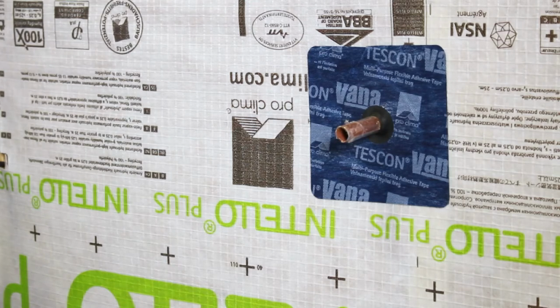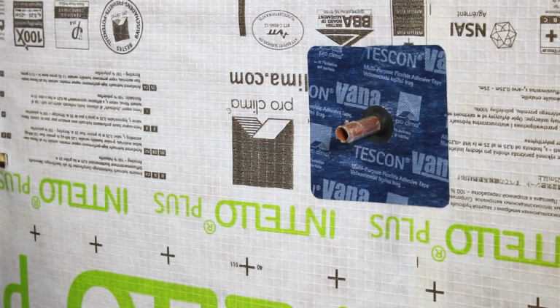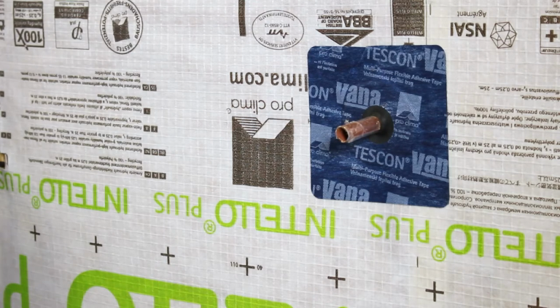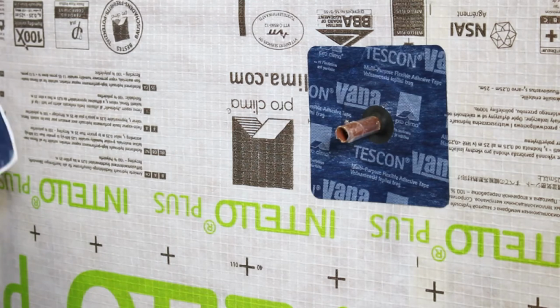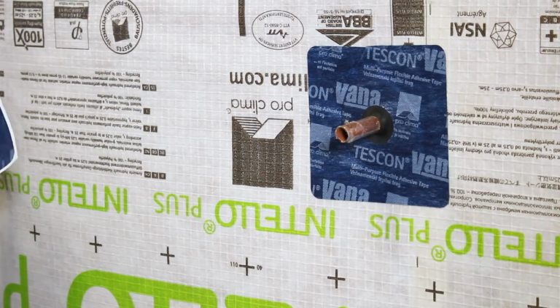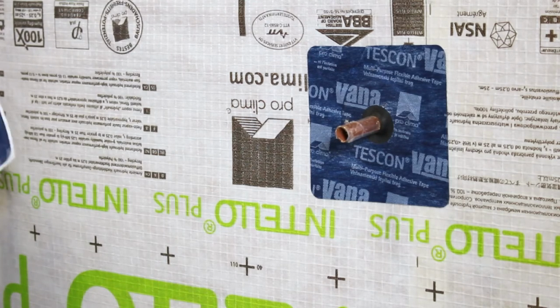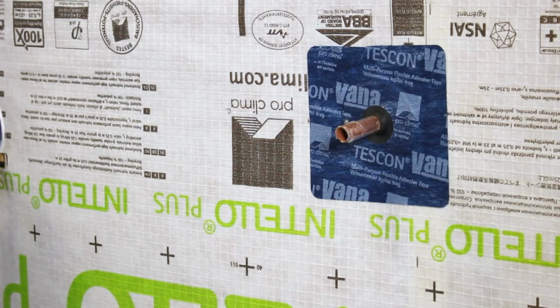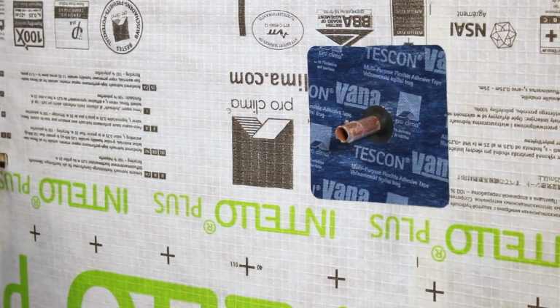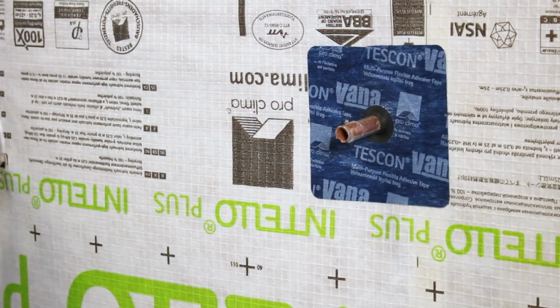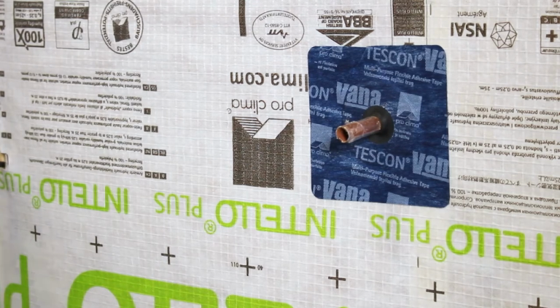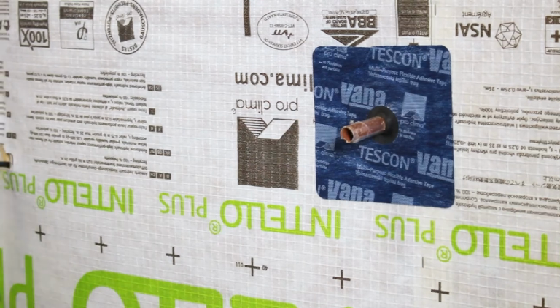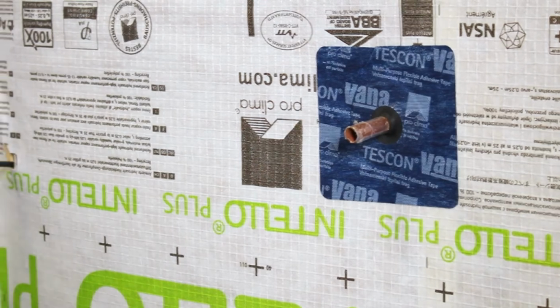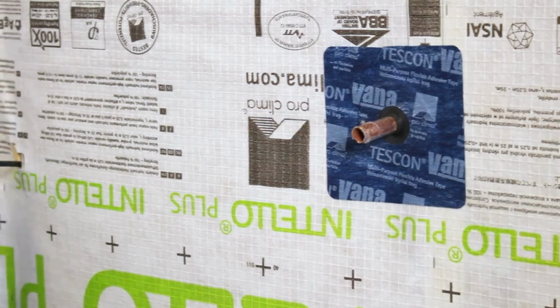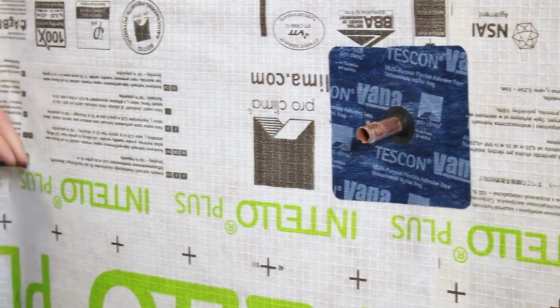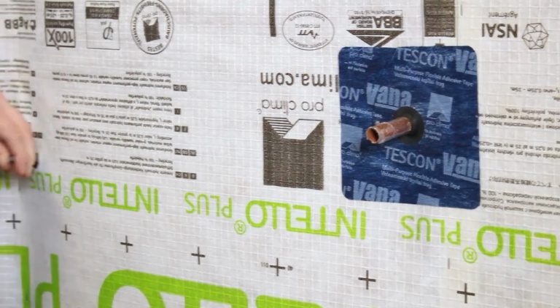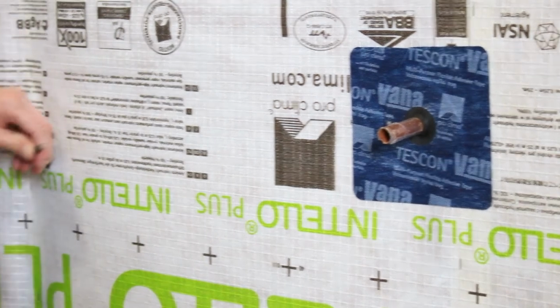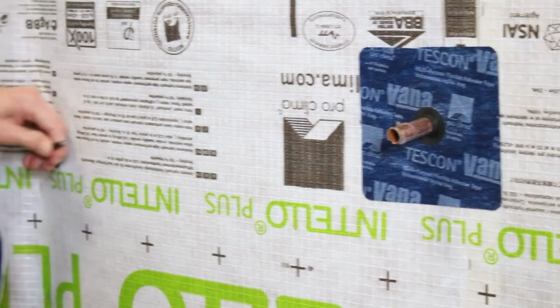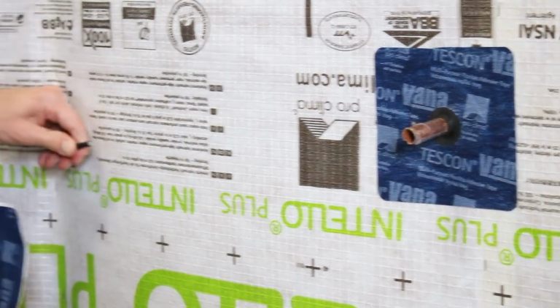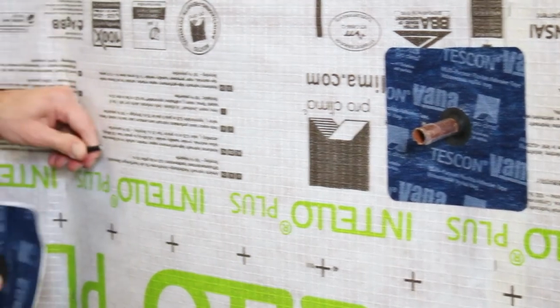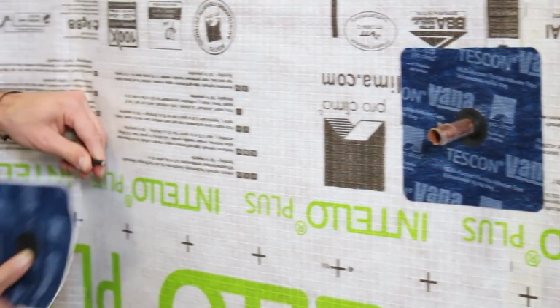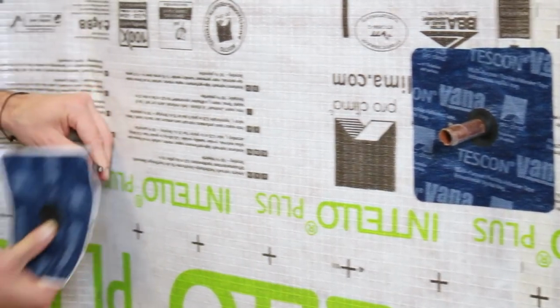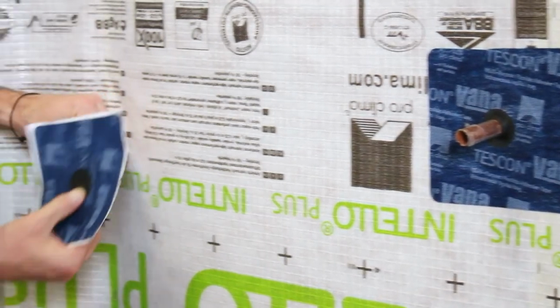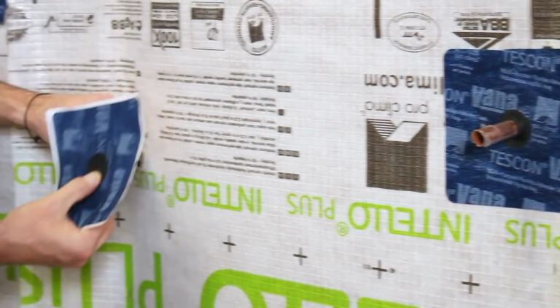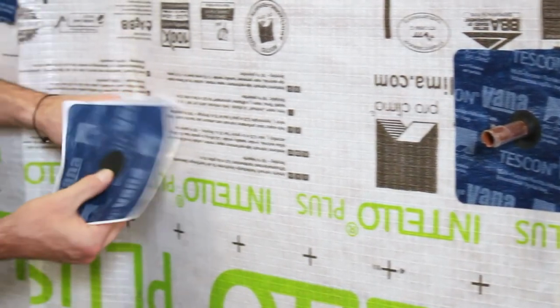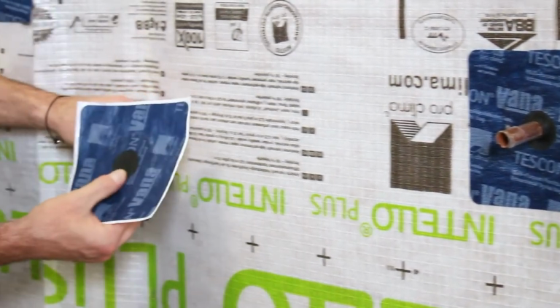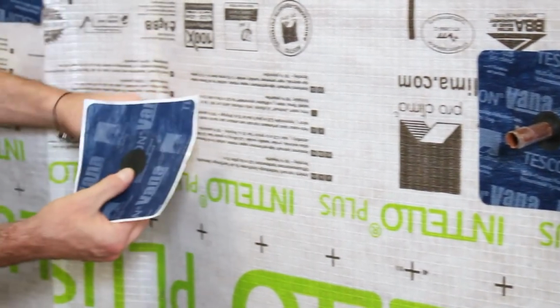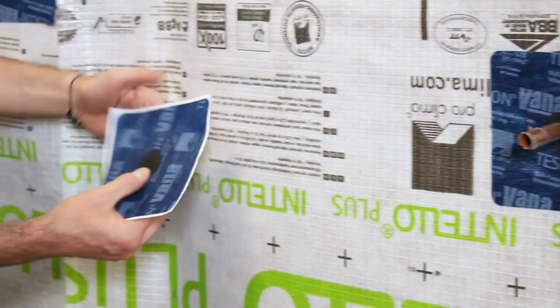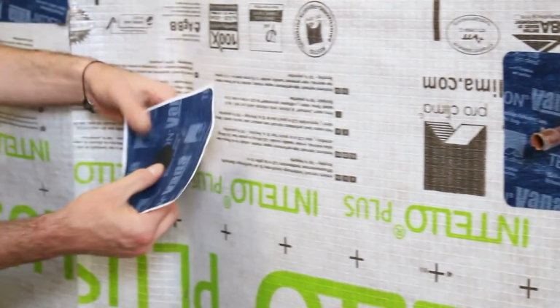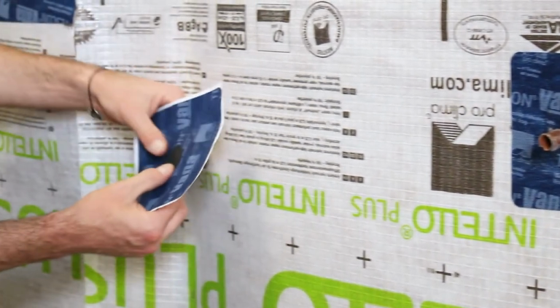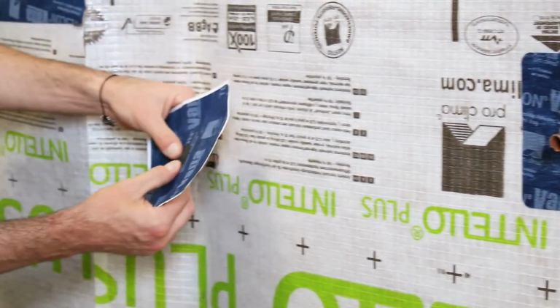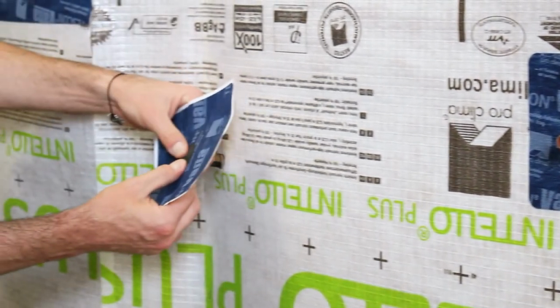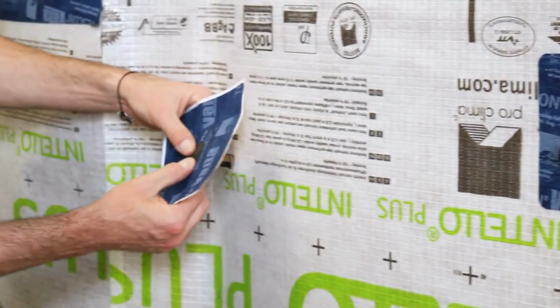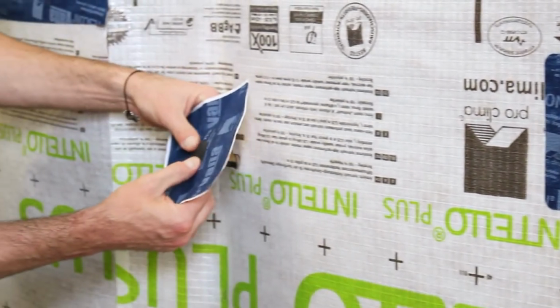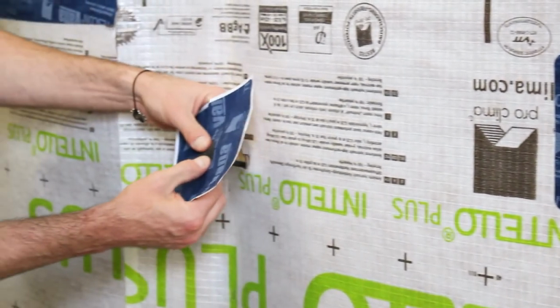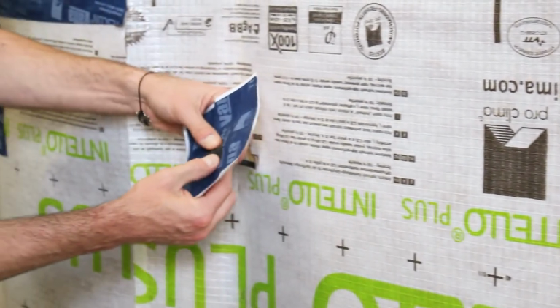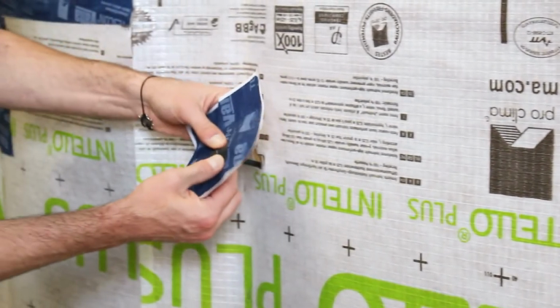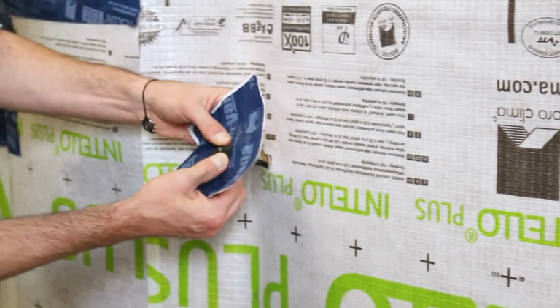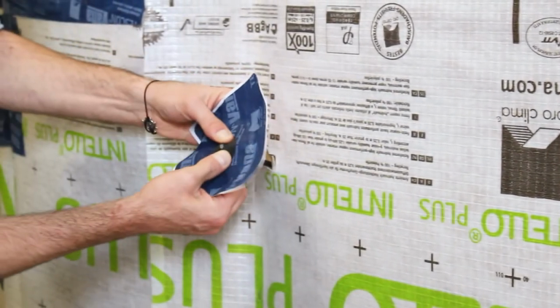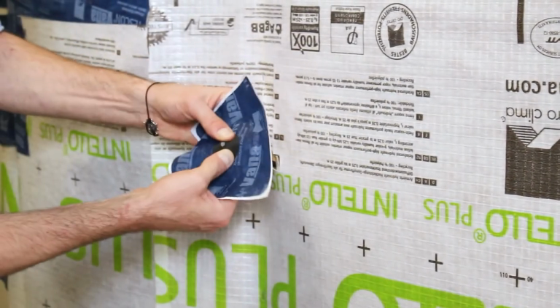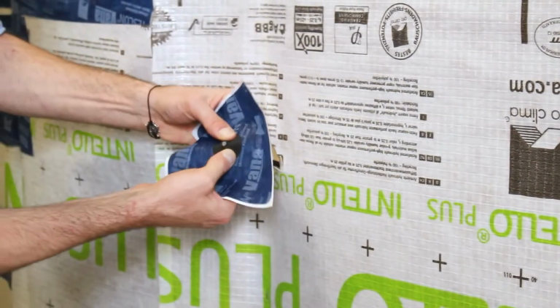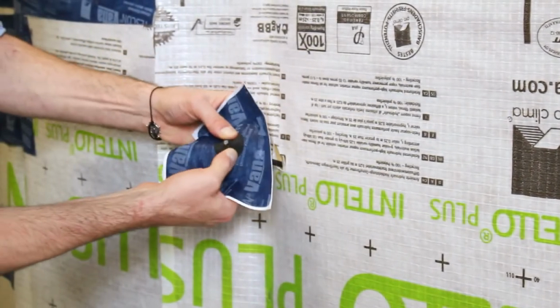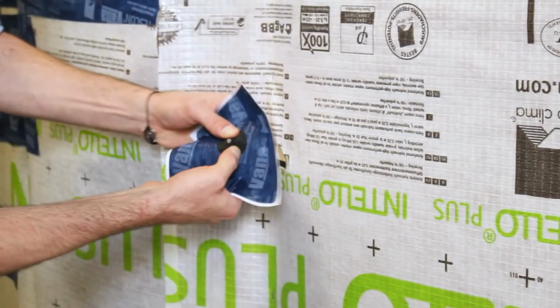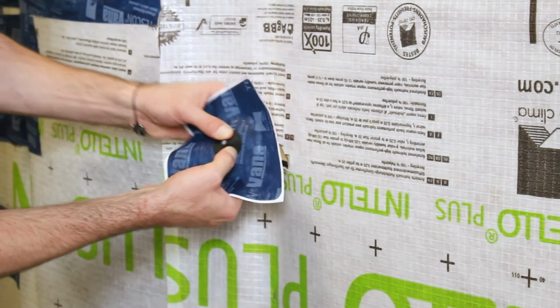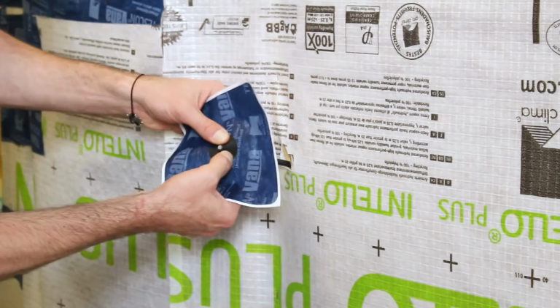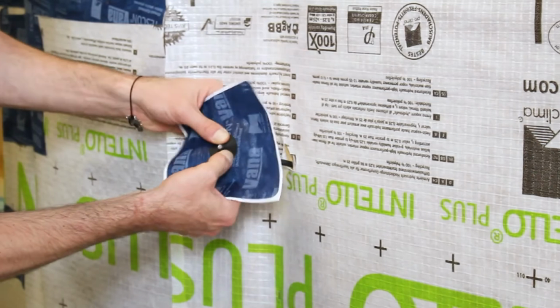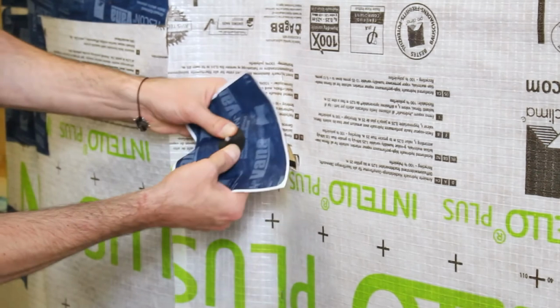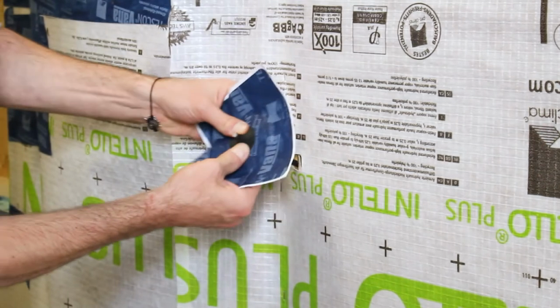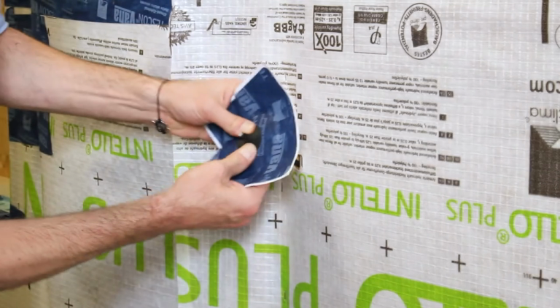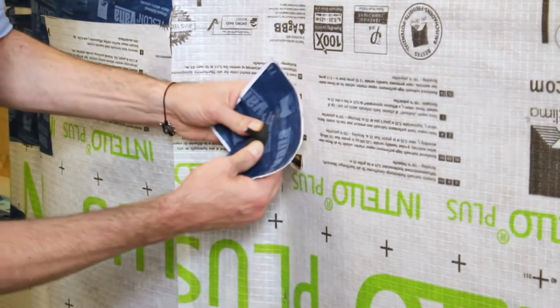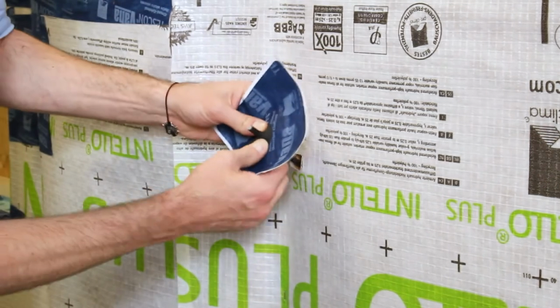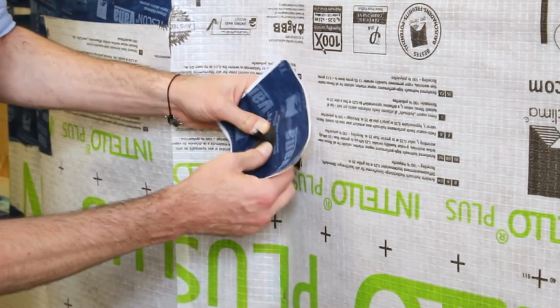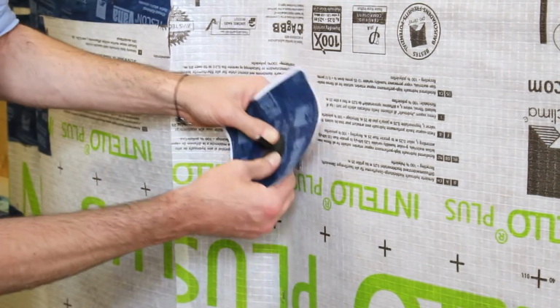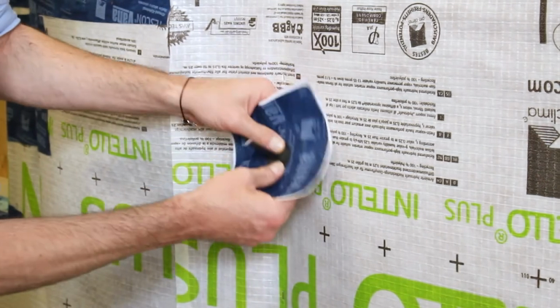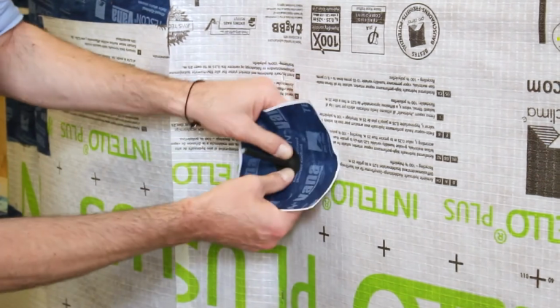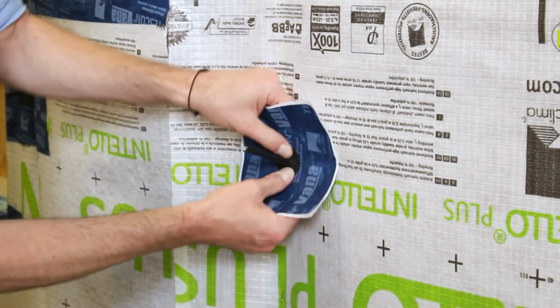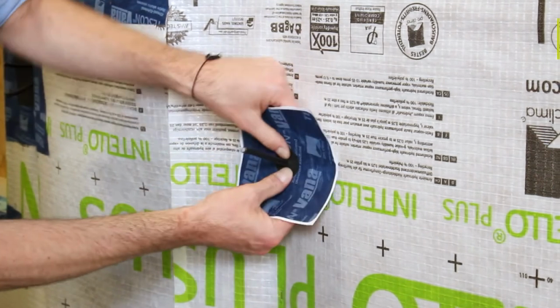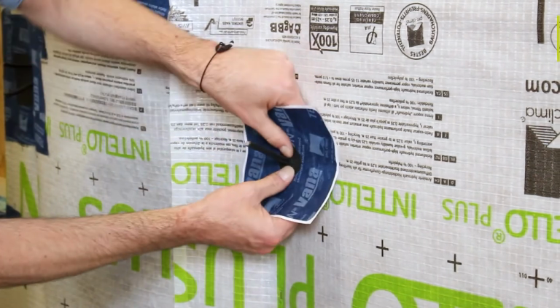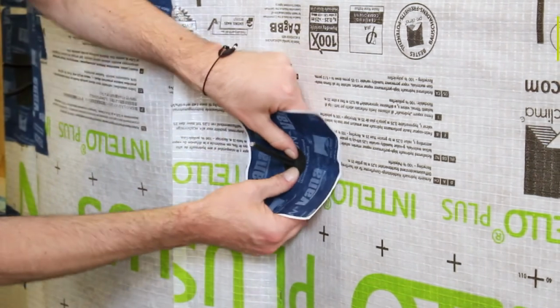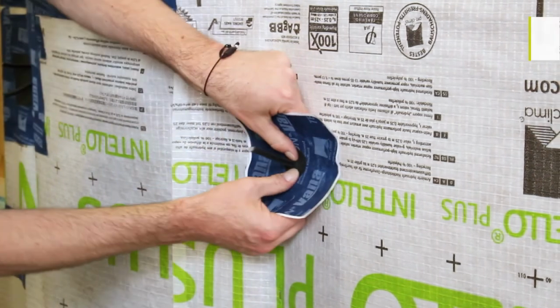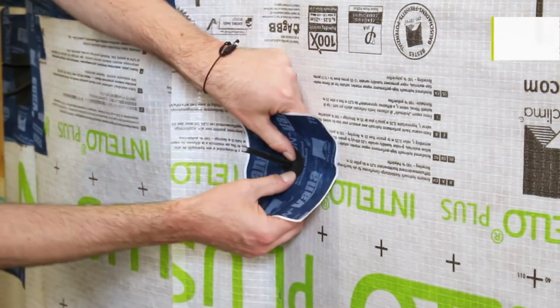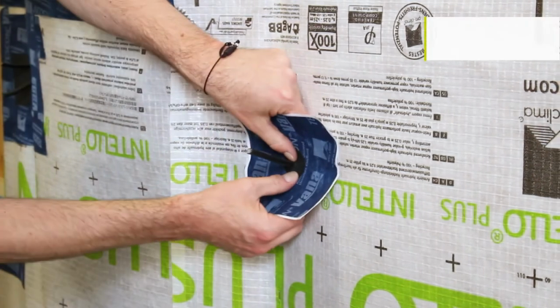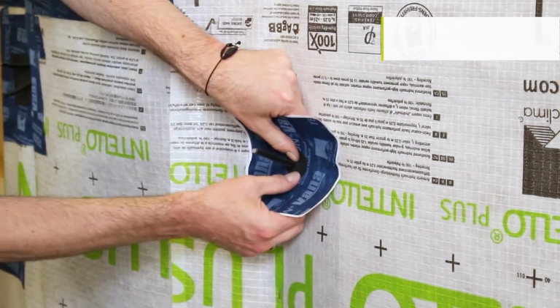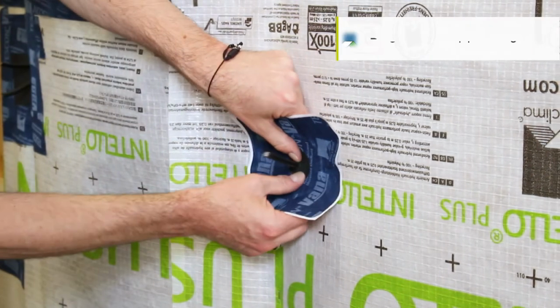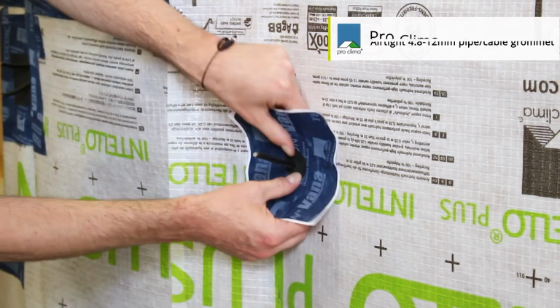For smaller cables, such as 6 to 12 millimetres in diameter, the K-Flex mono is suitable.